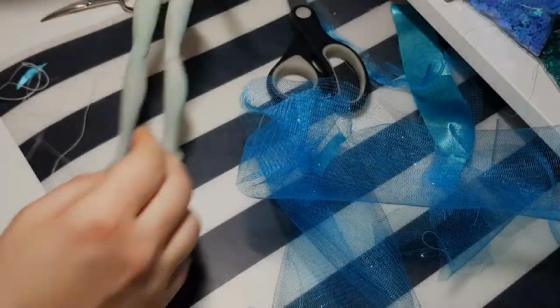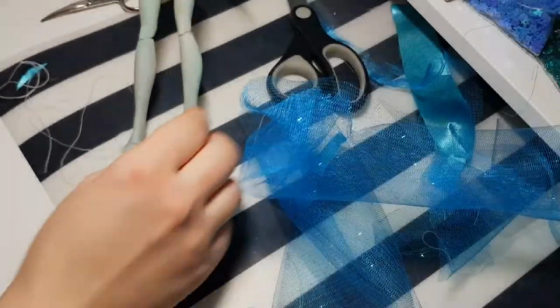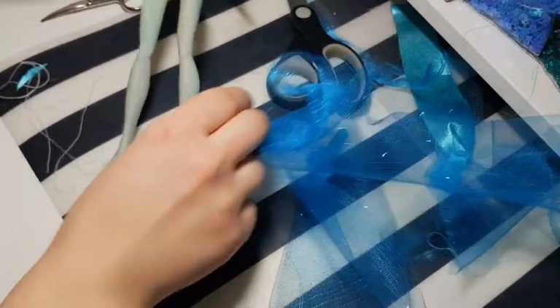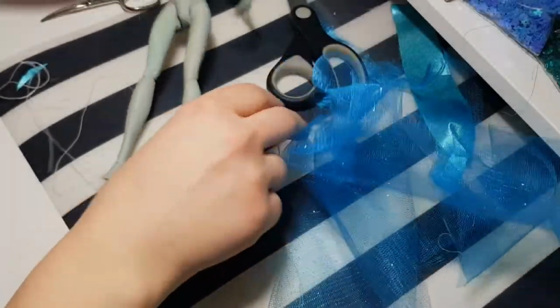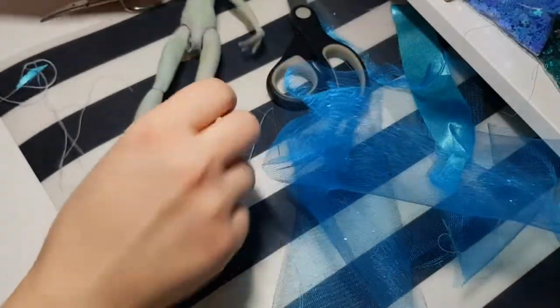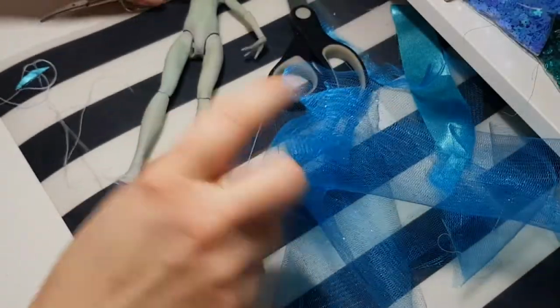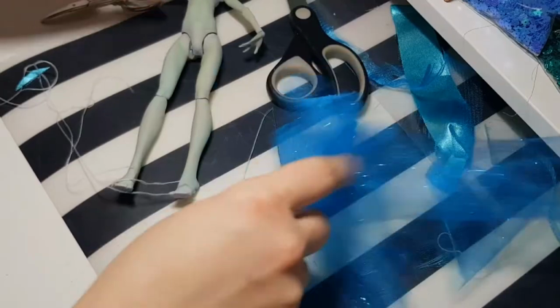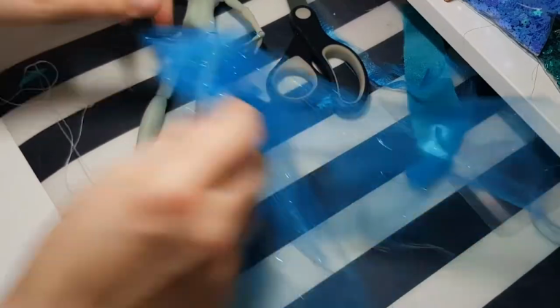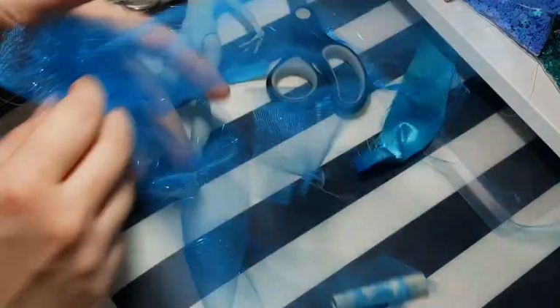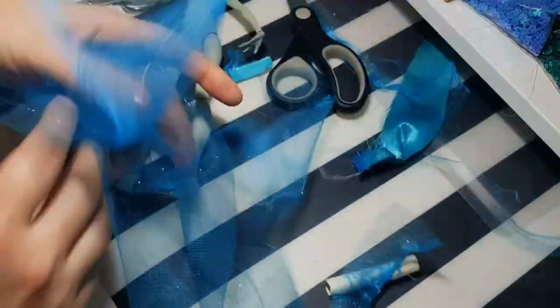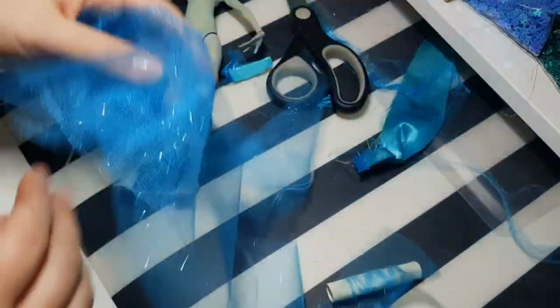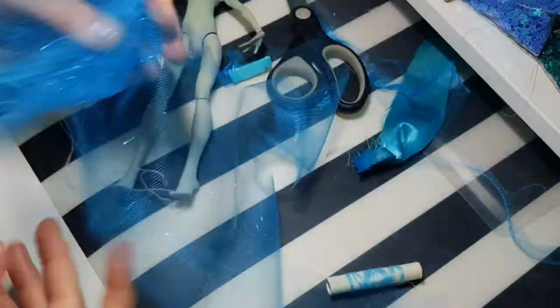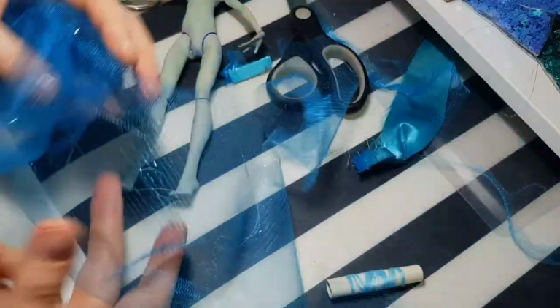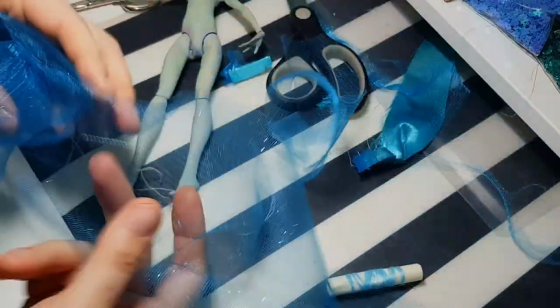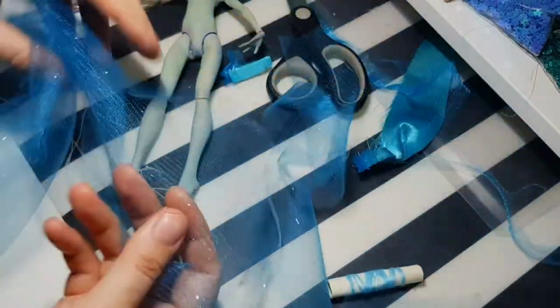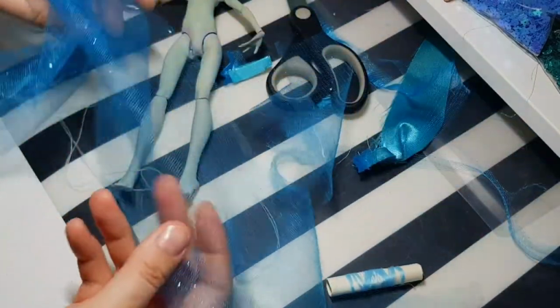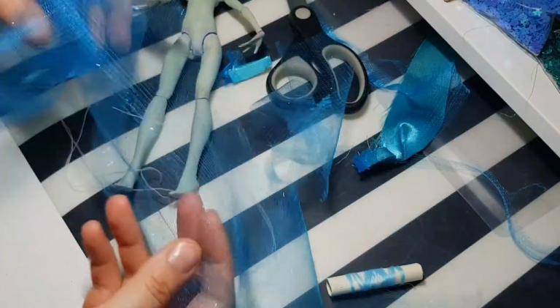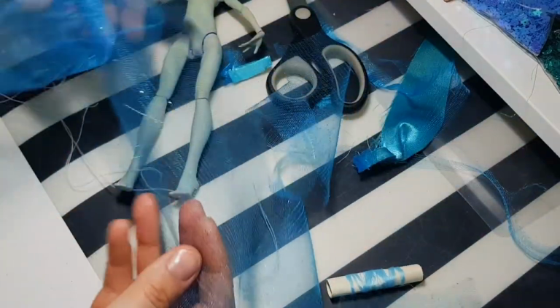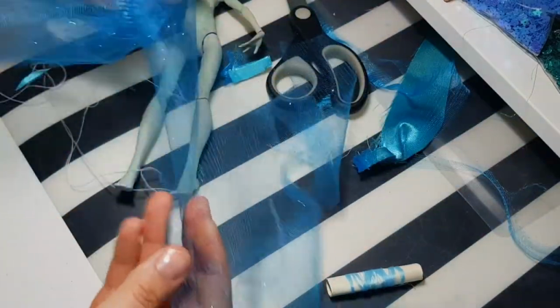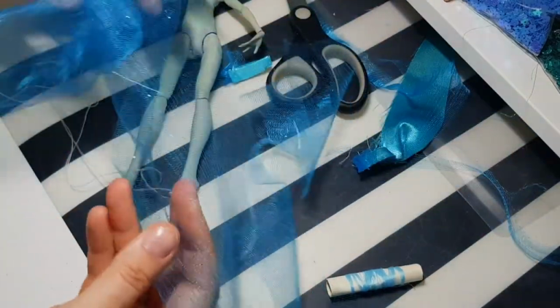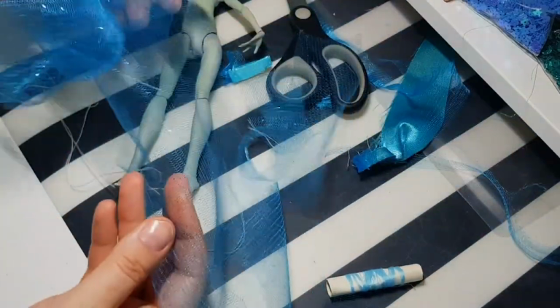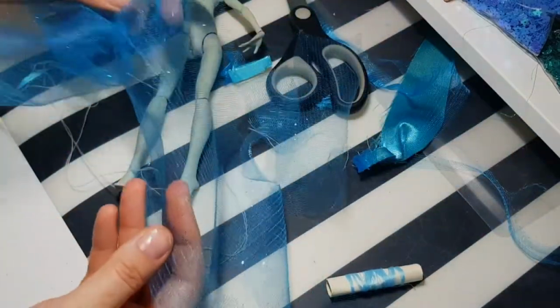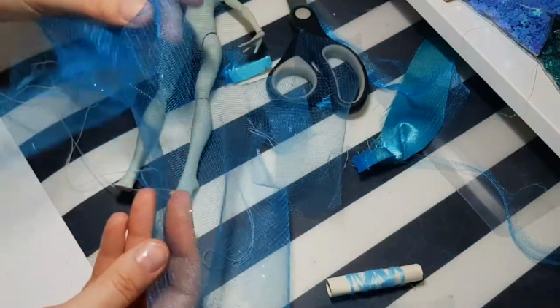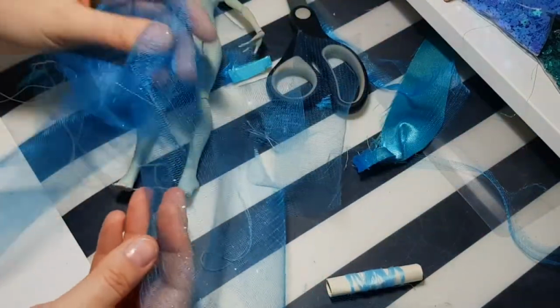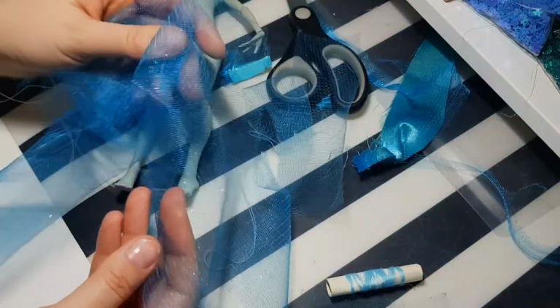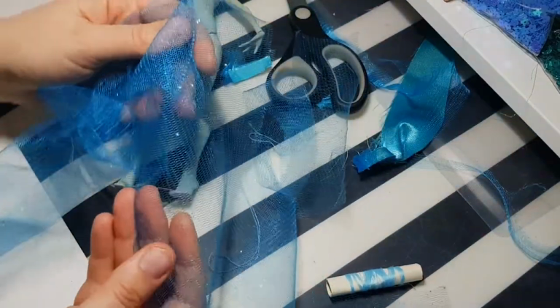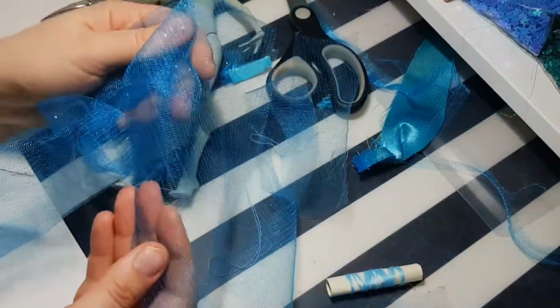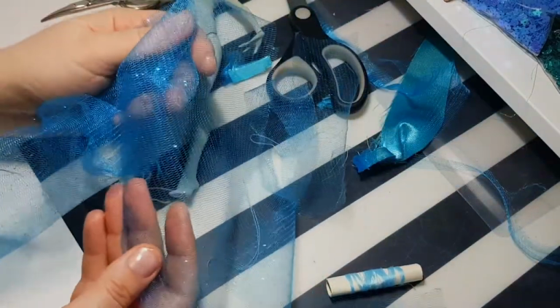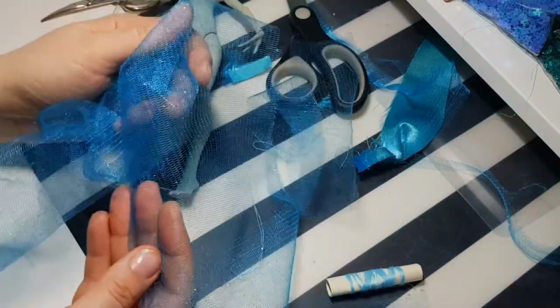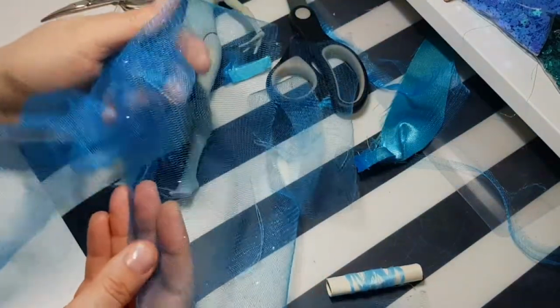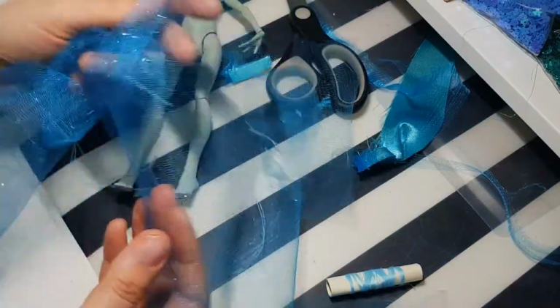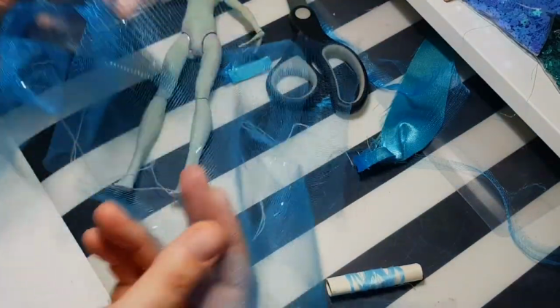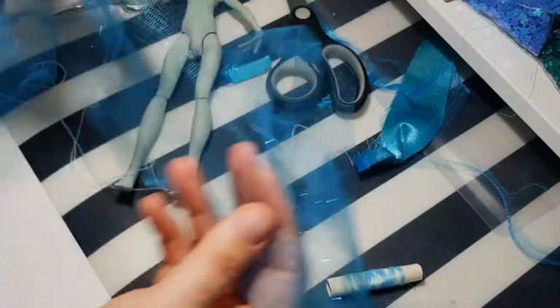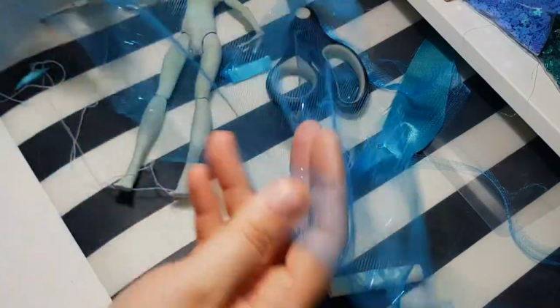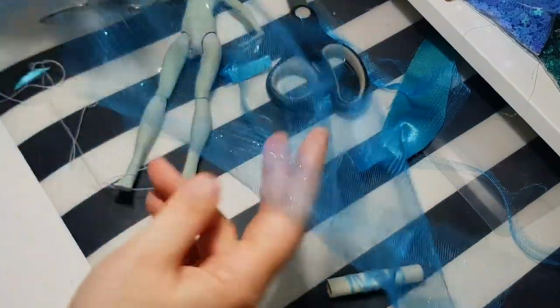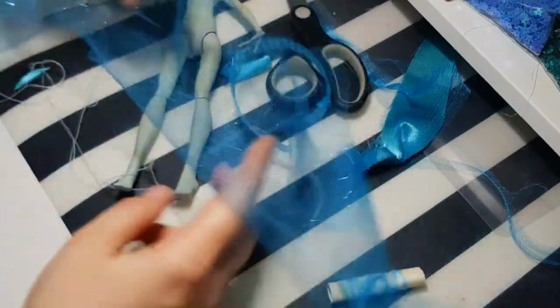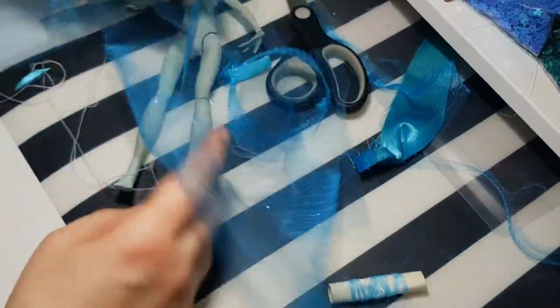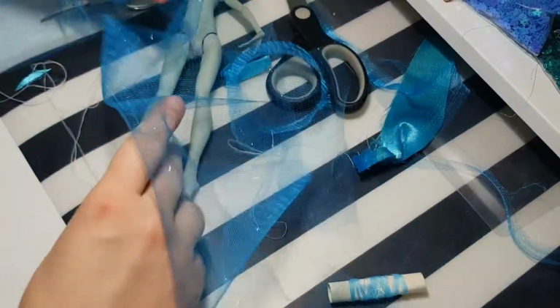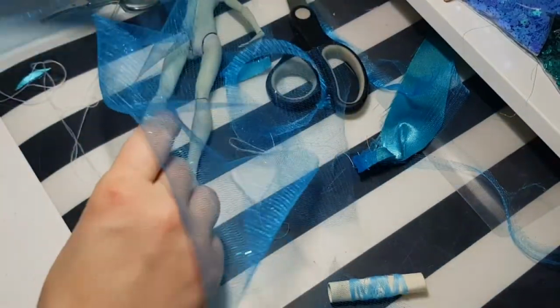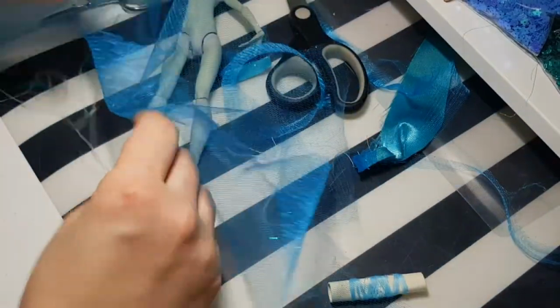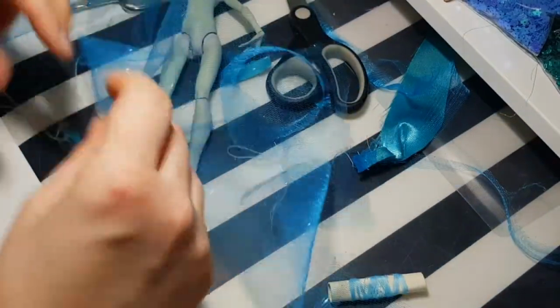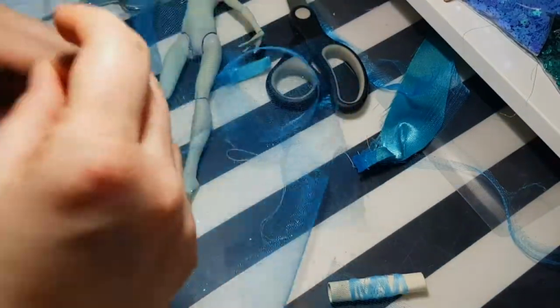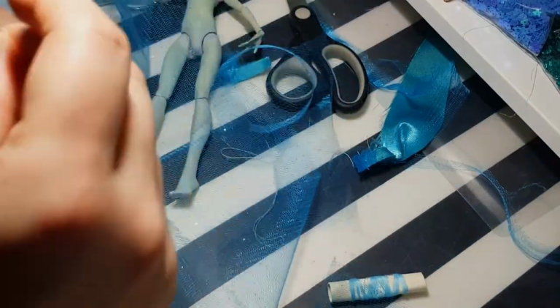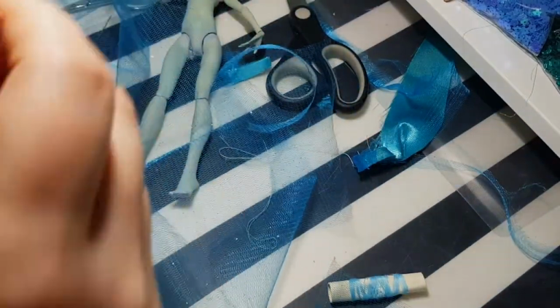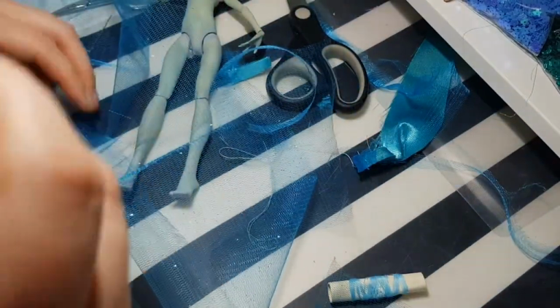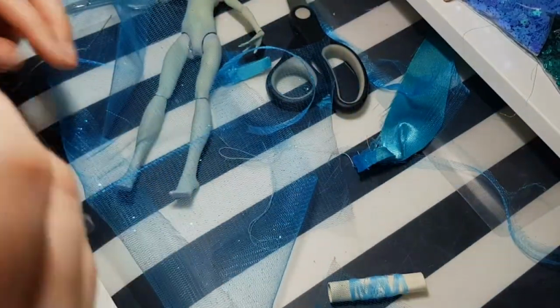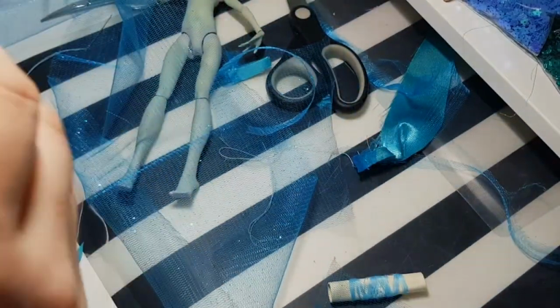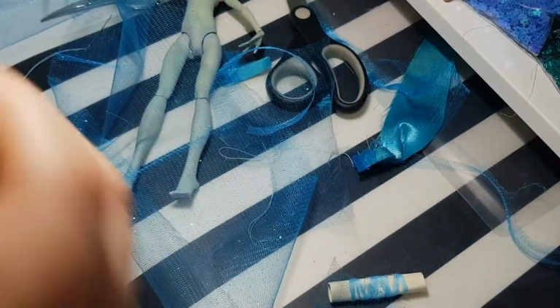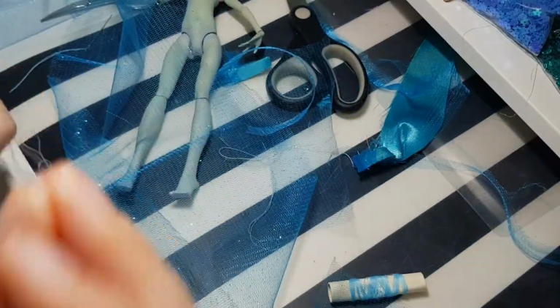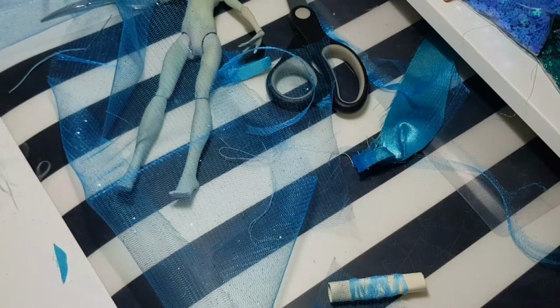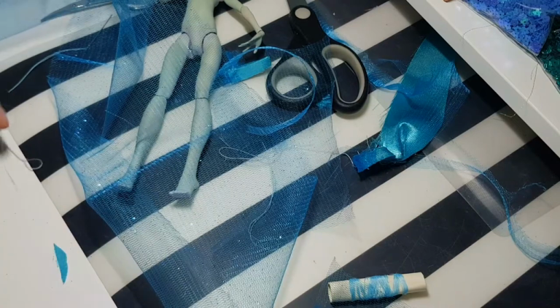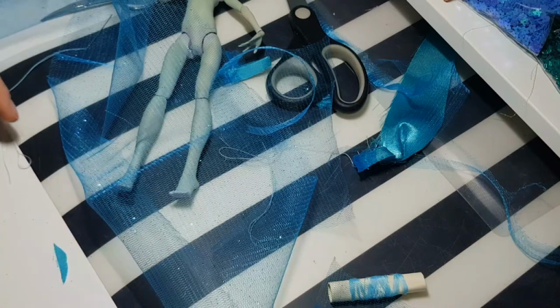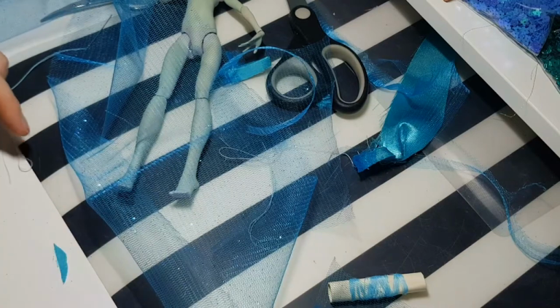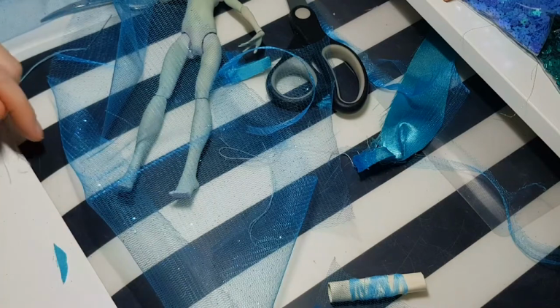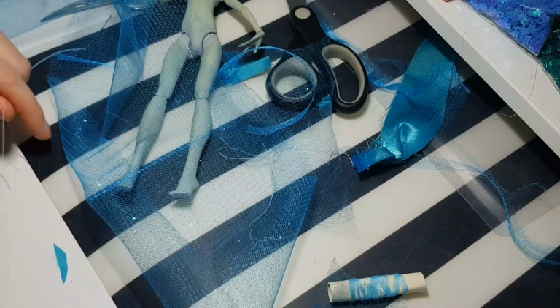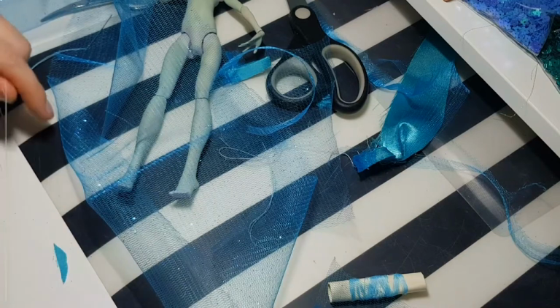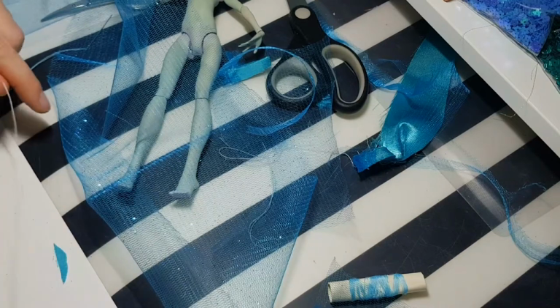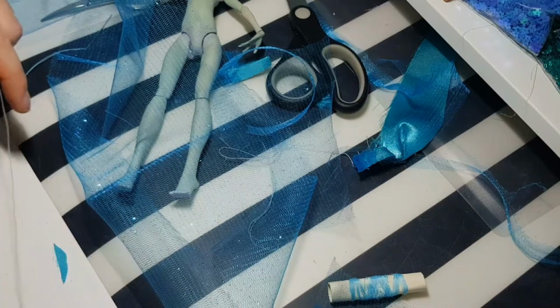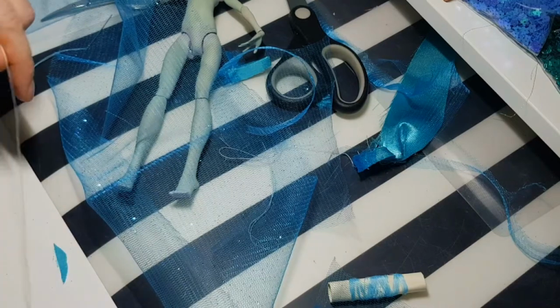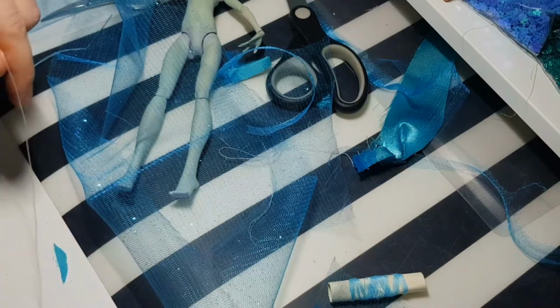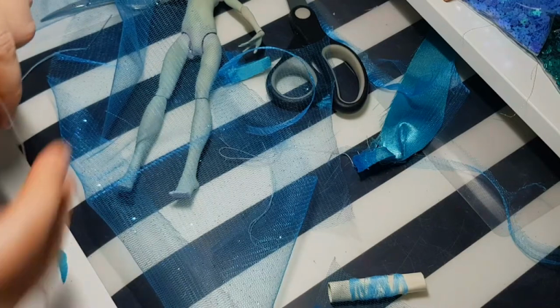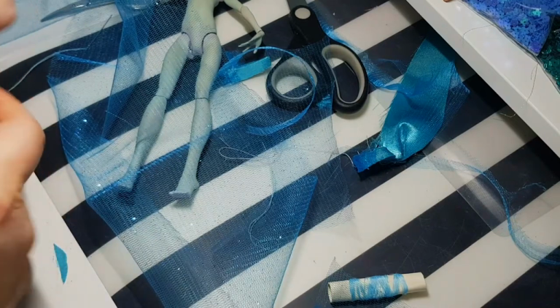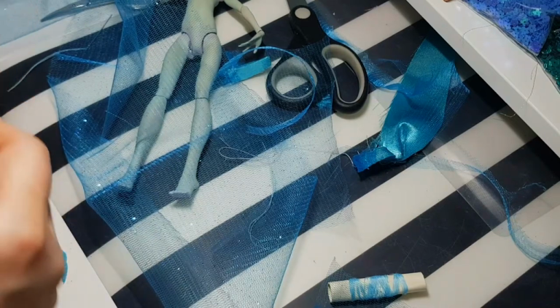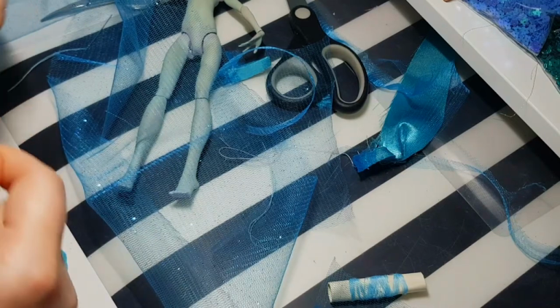It's time for her dress. I have this beautiful shining material — it reminds me of water. I think it will be perfect for her dress.